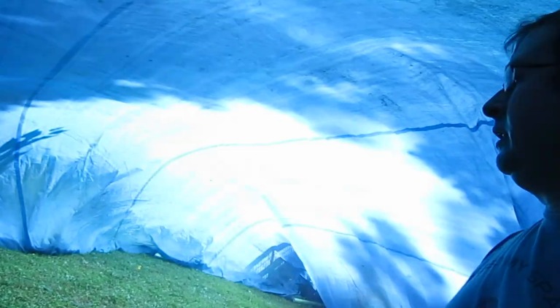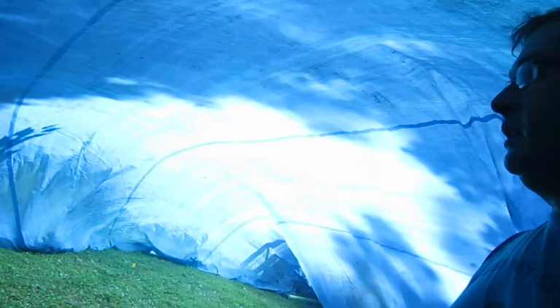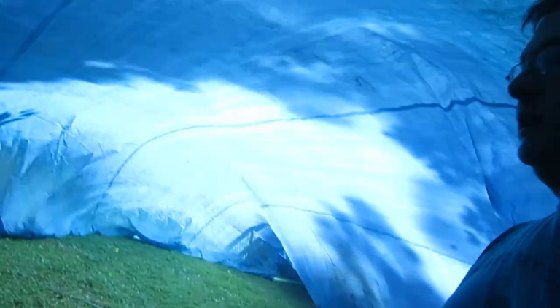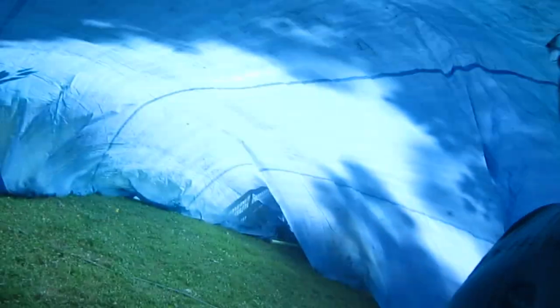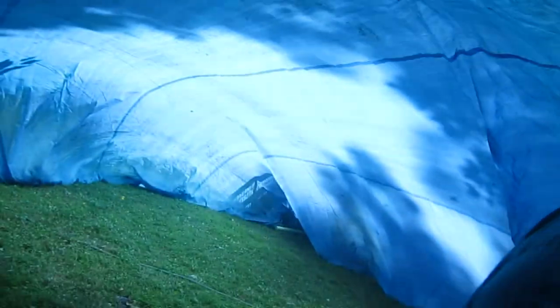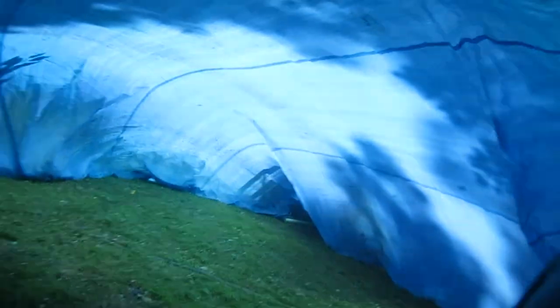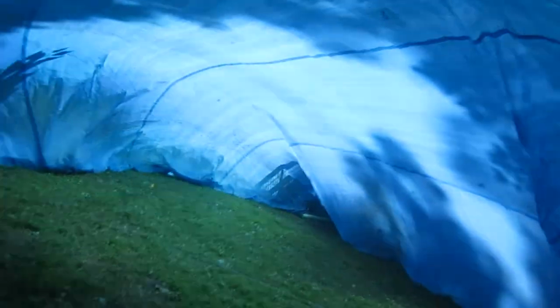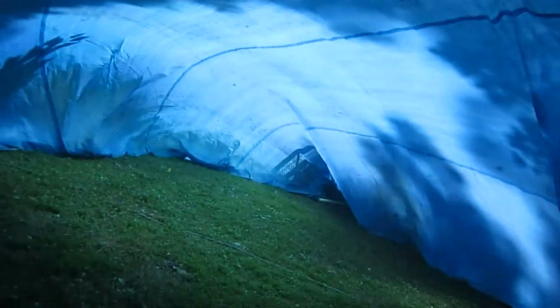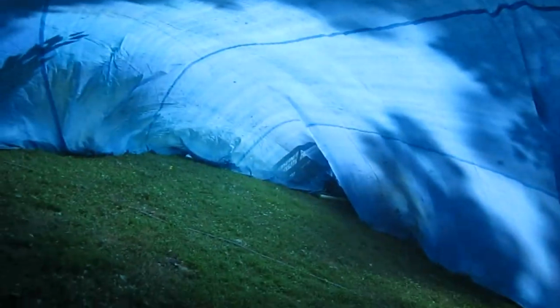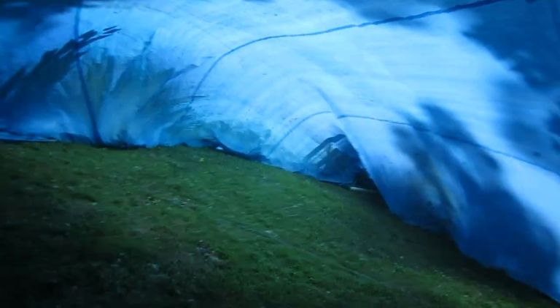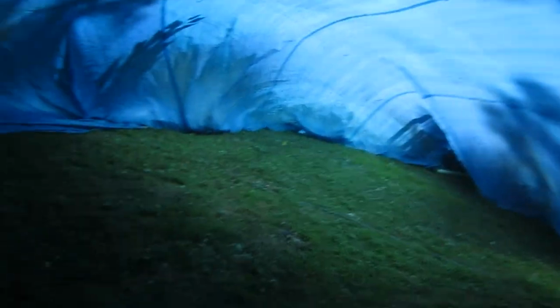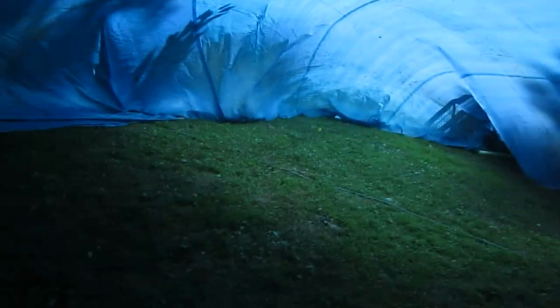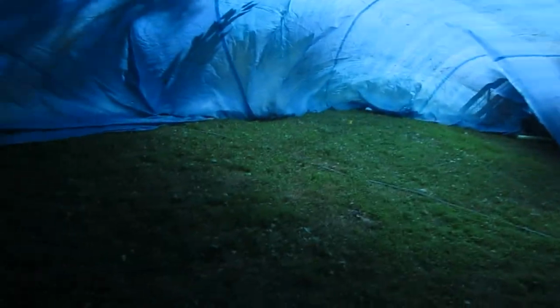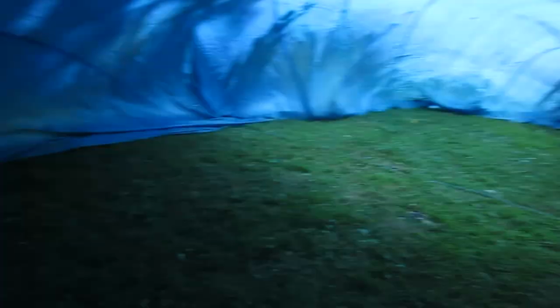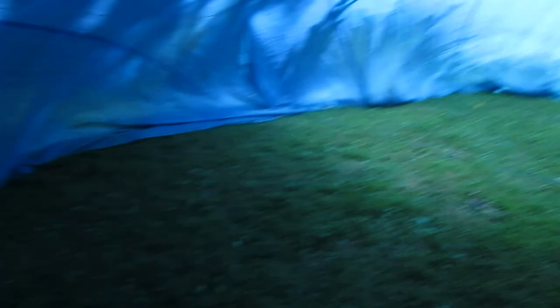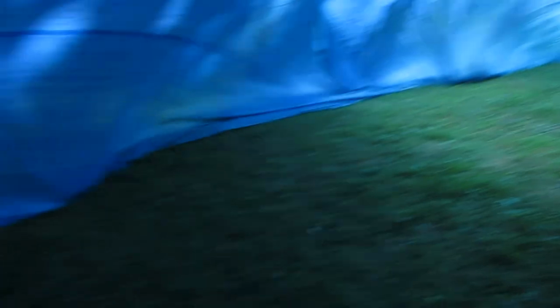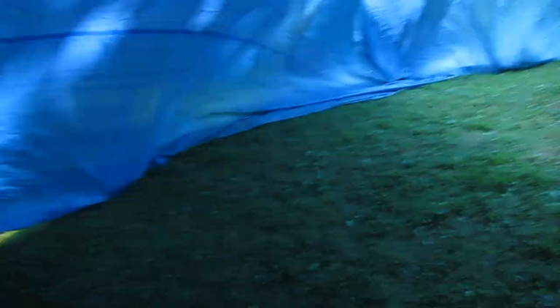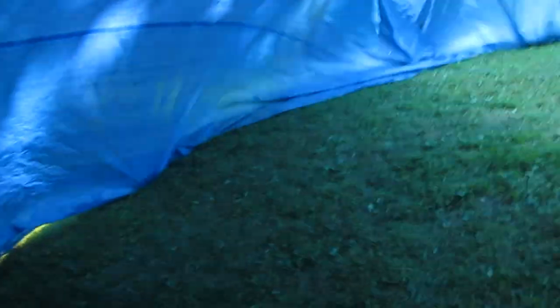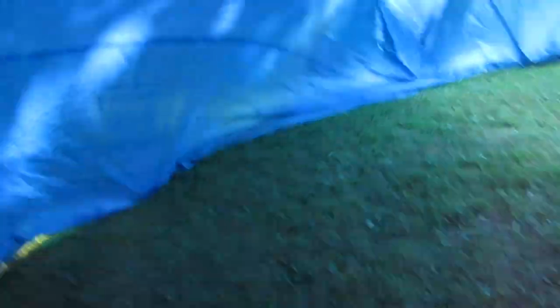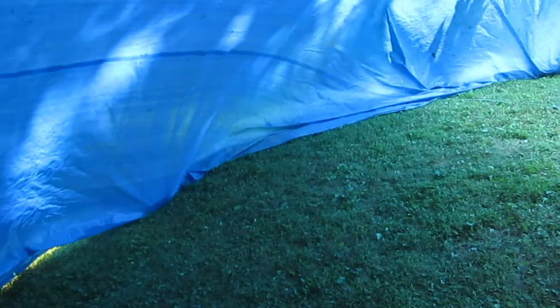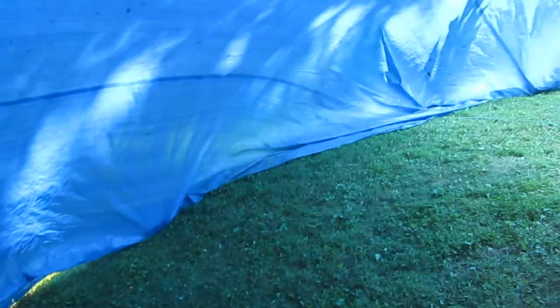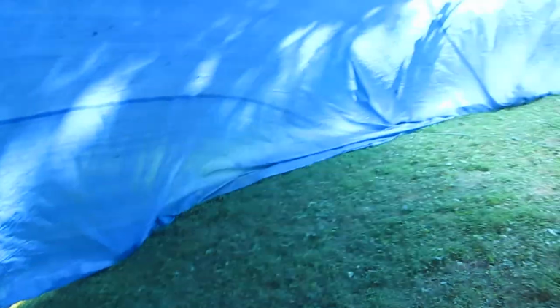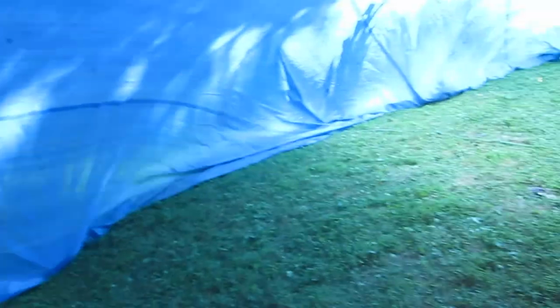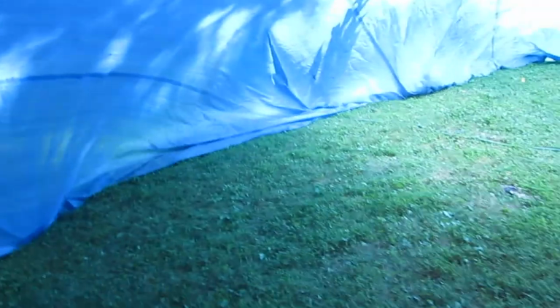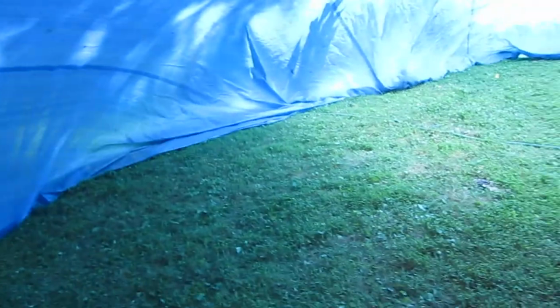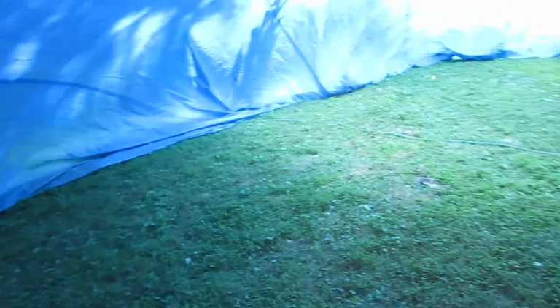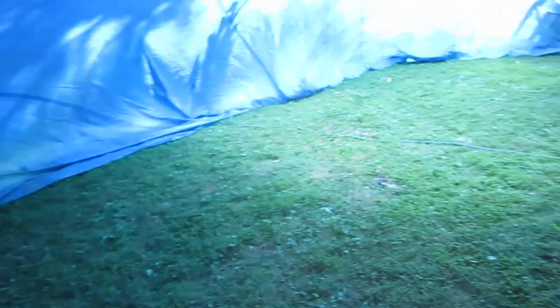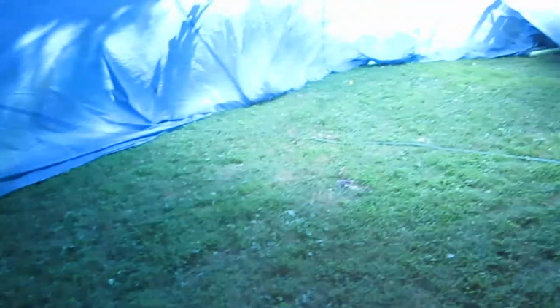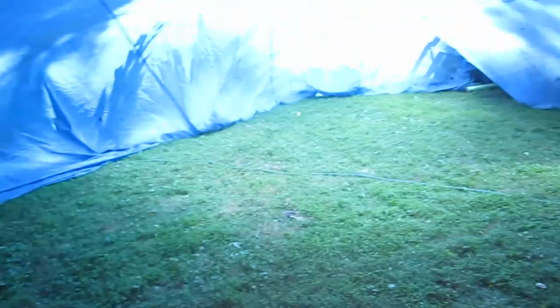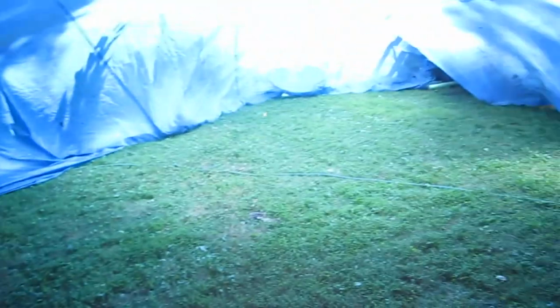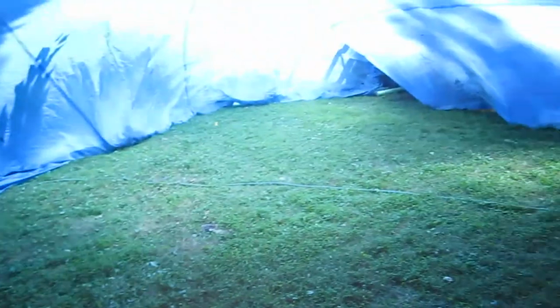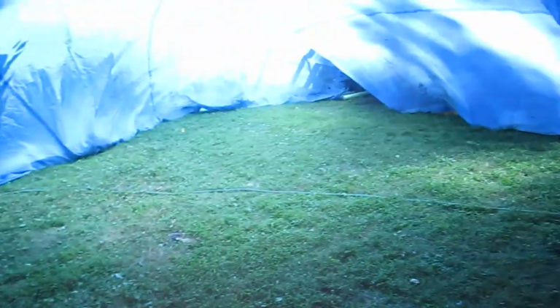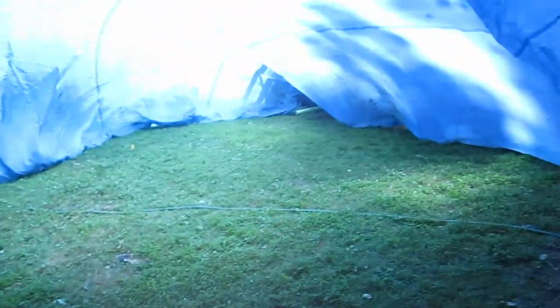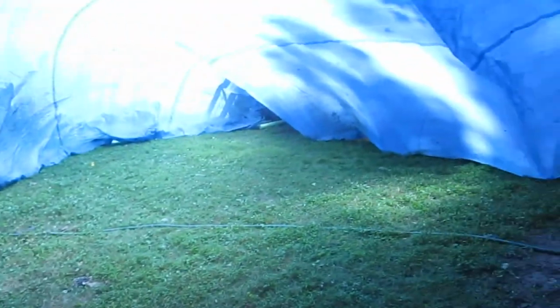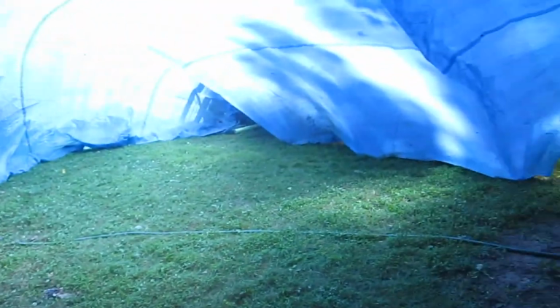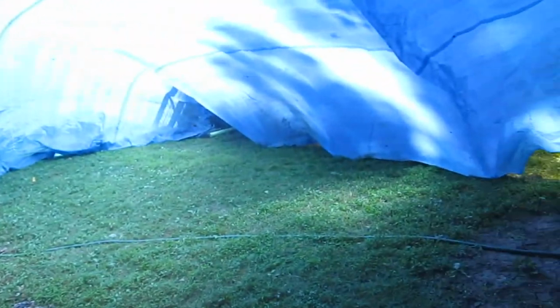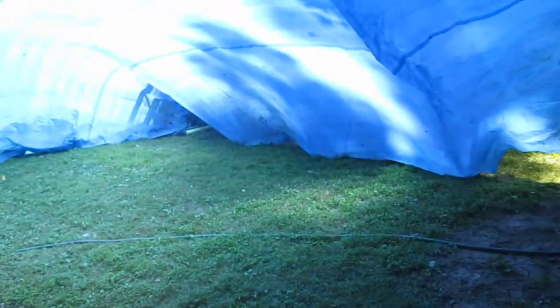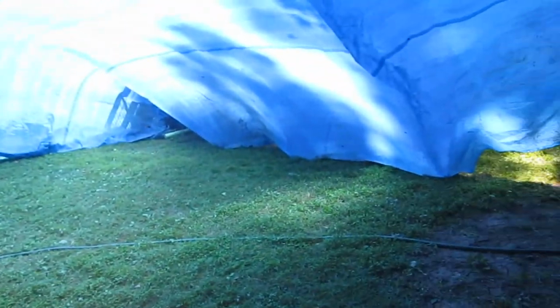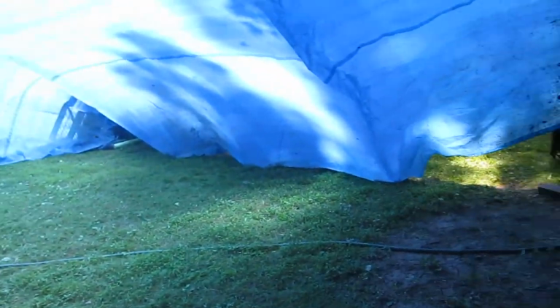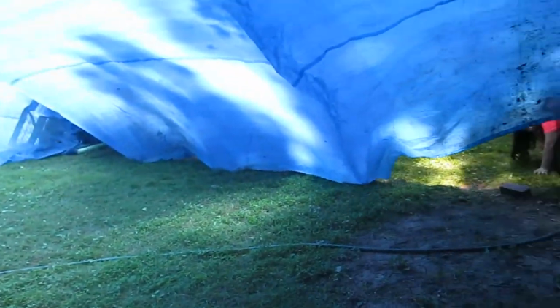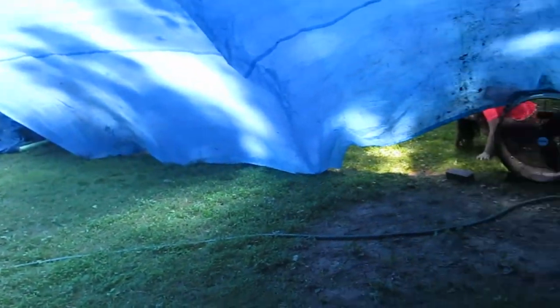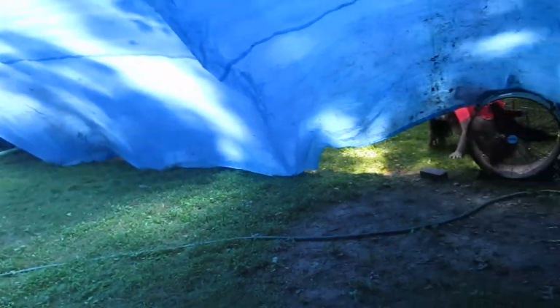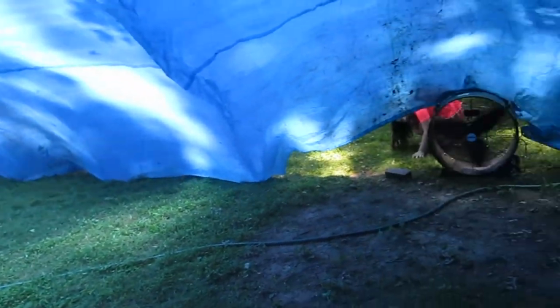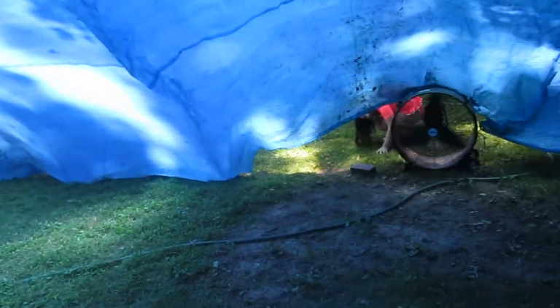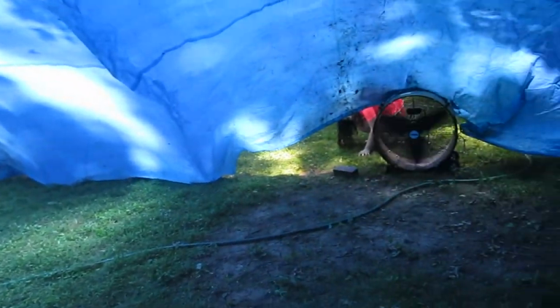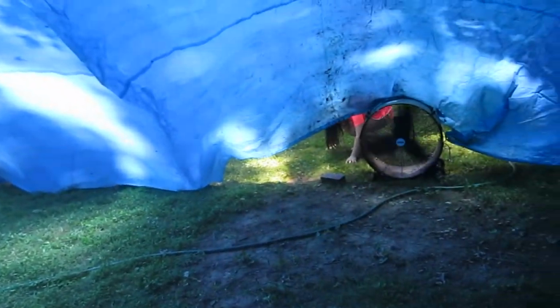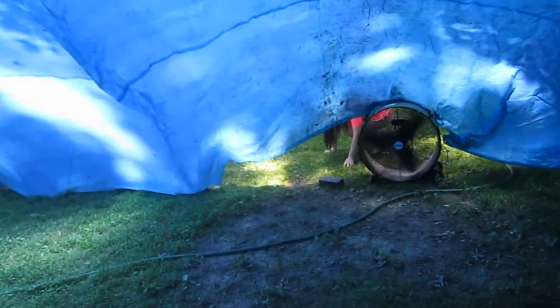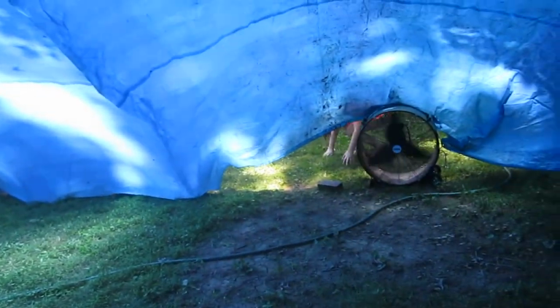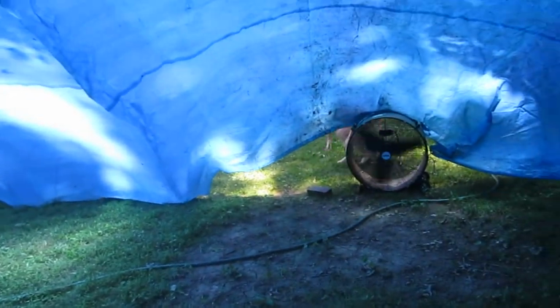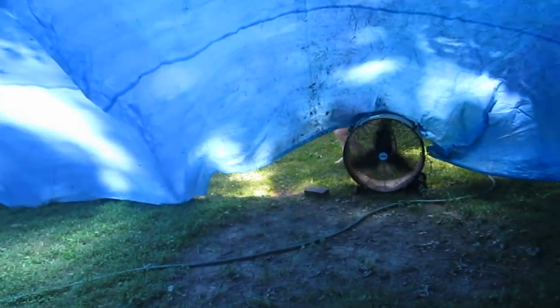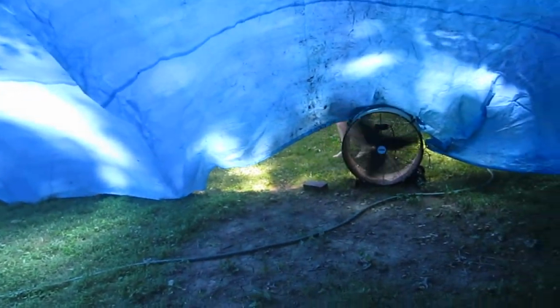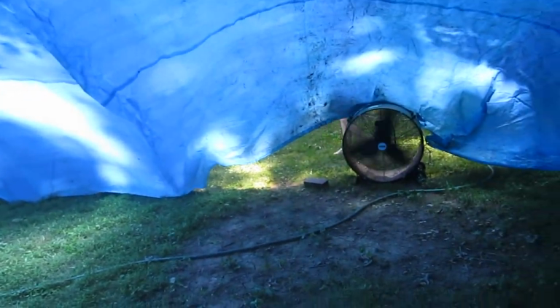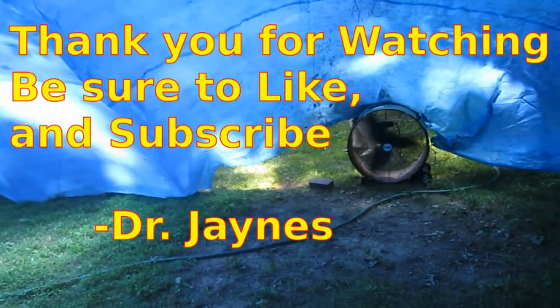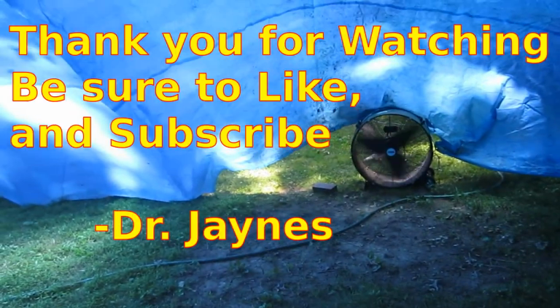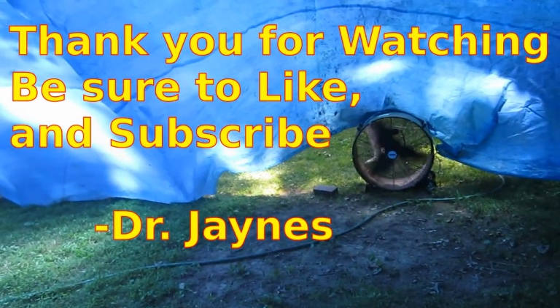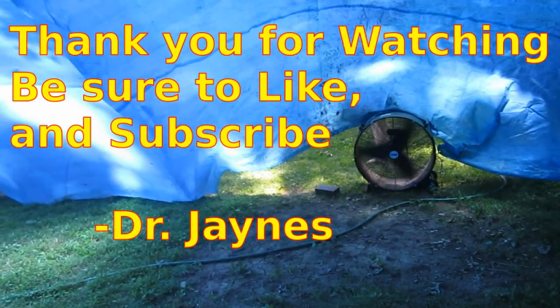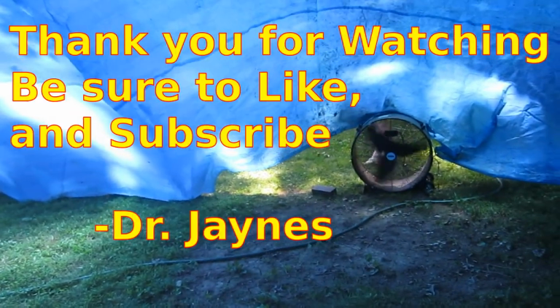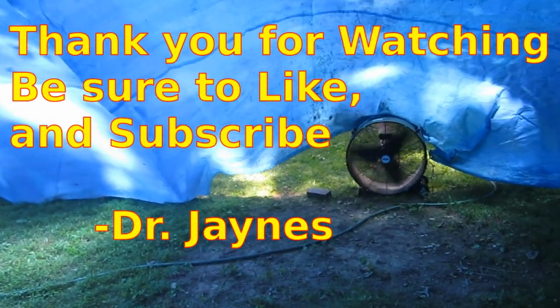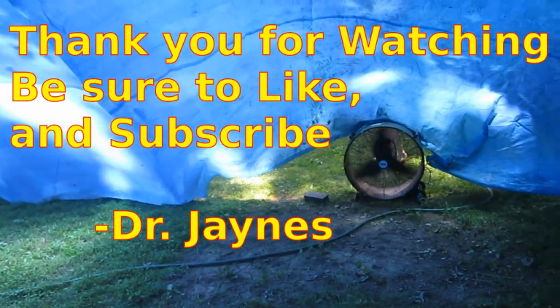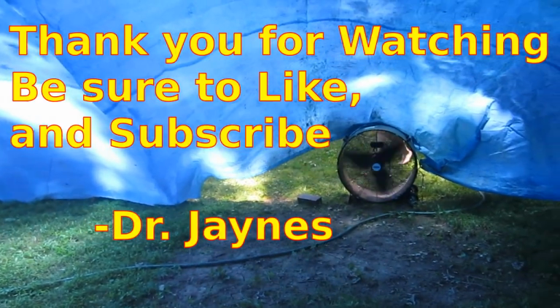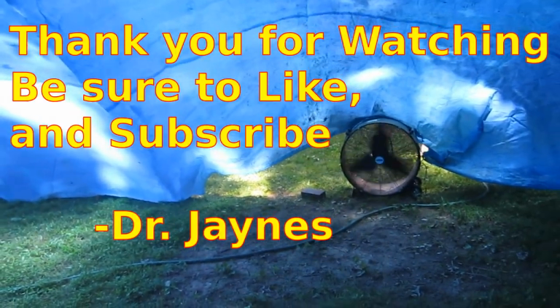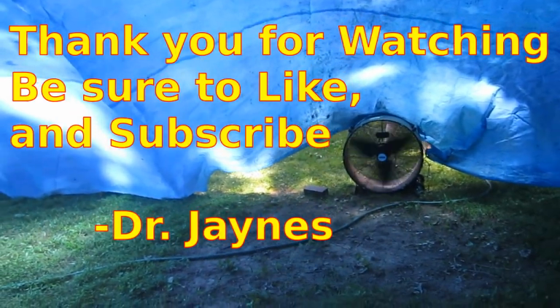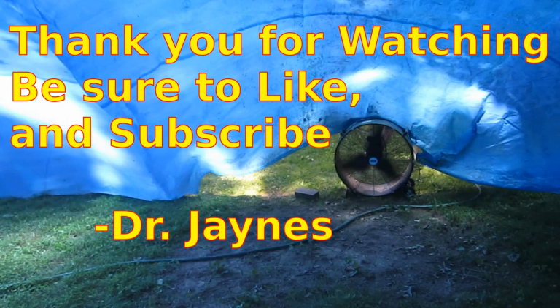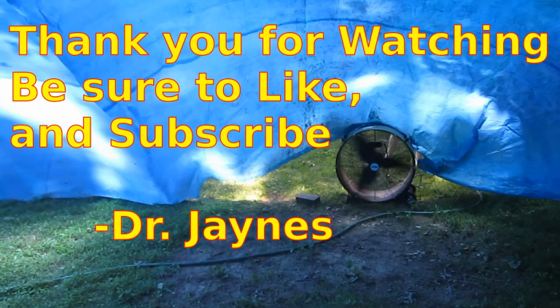Tarps can suffocate, so you want to be careful about that. I found bricks work pretty good for holding the sides down. This is Dr. James, and thanks for watching.